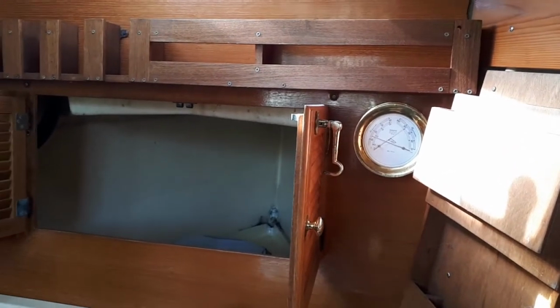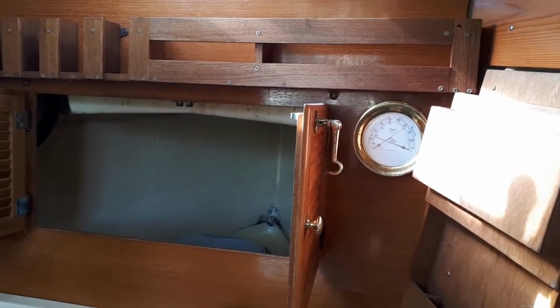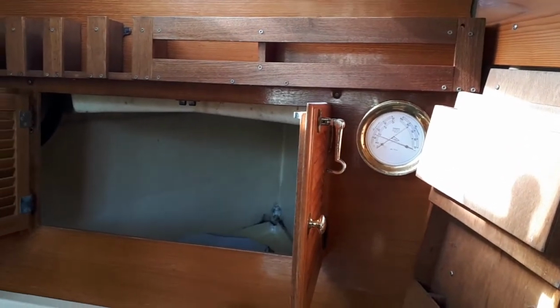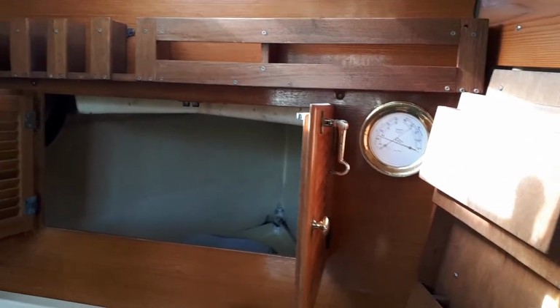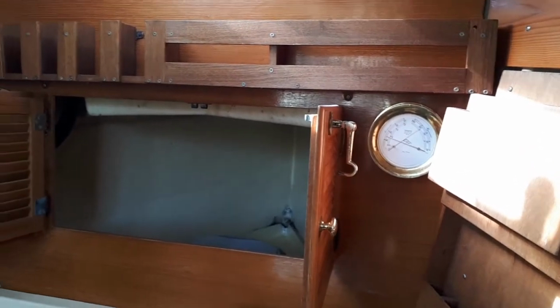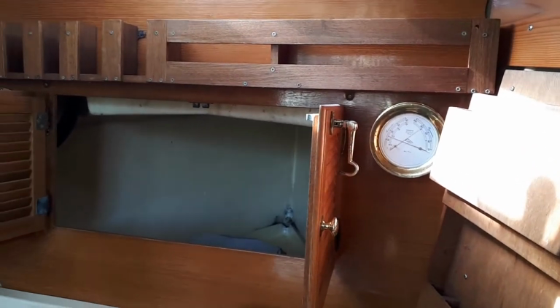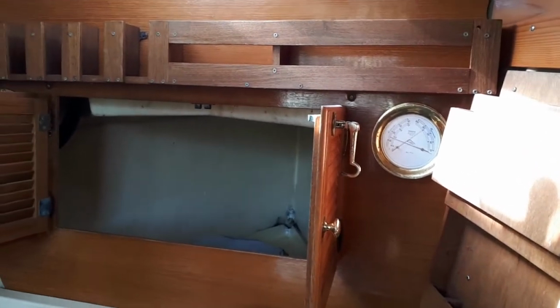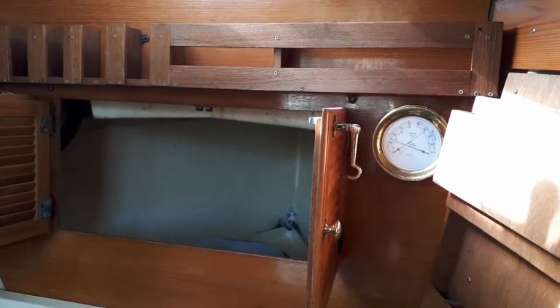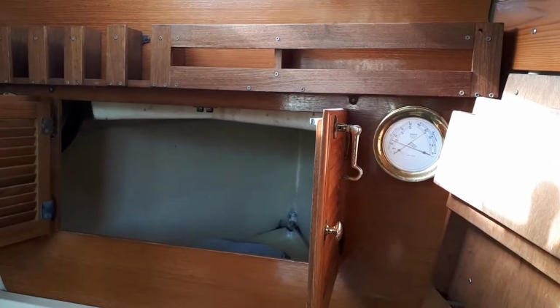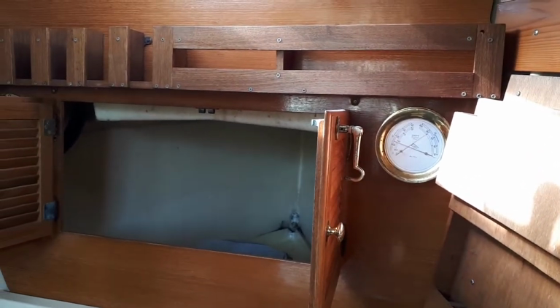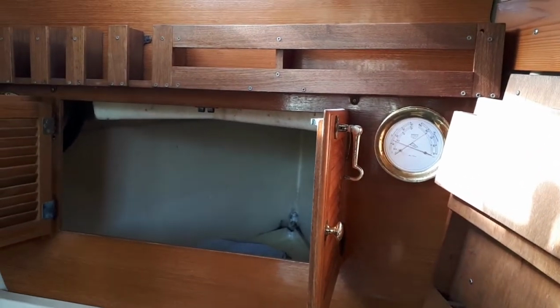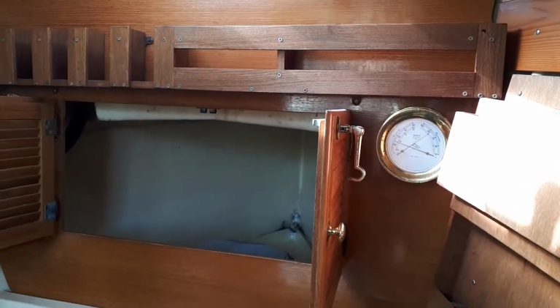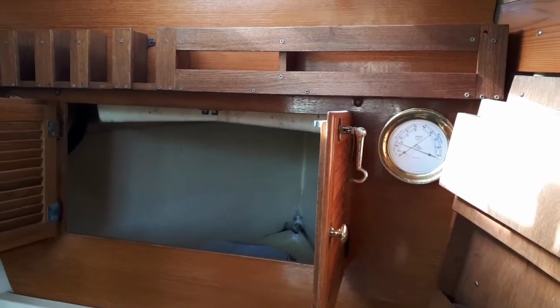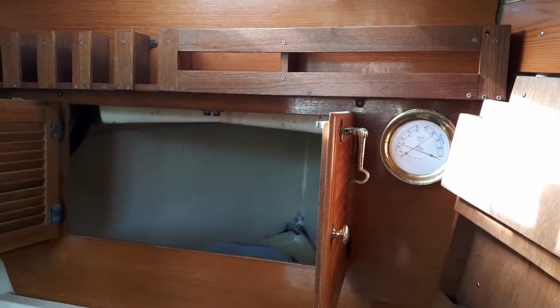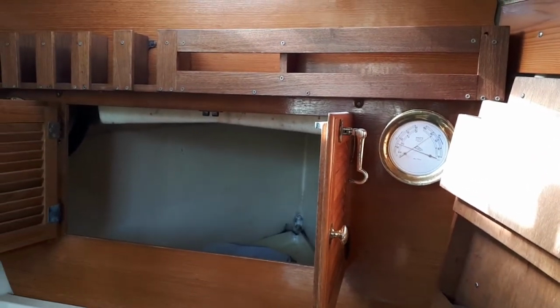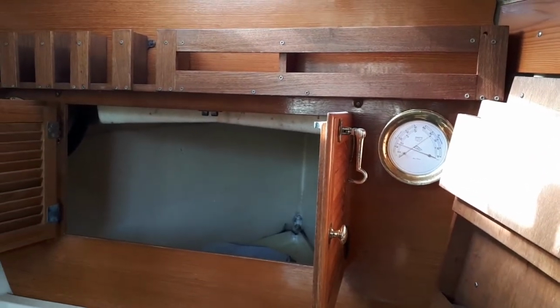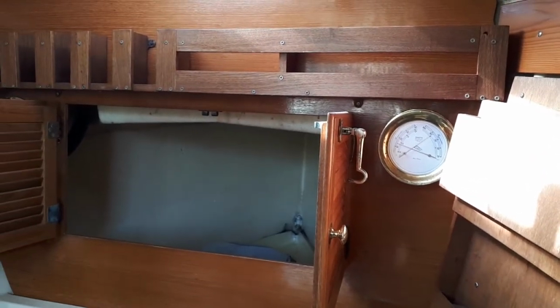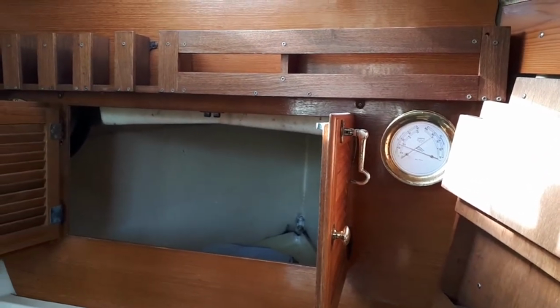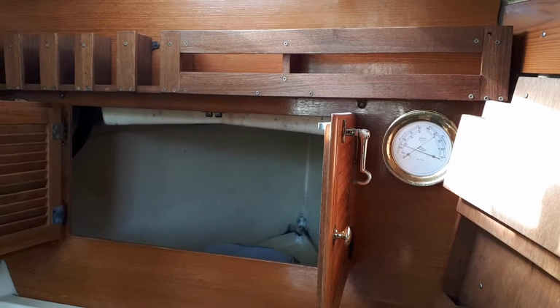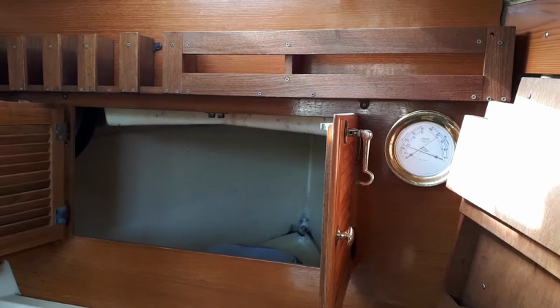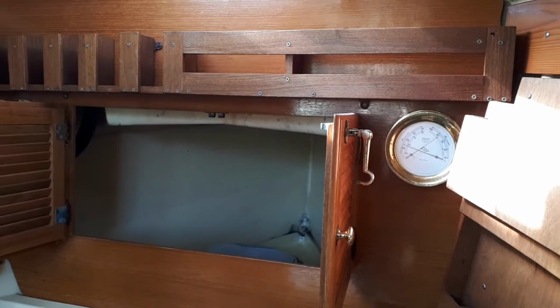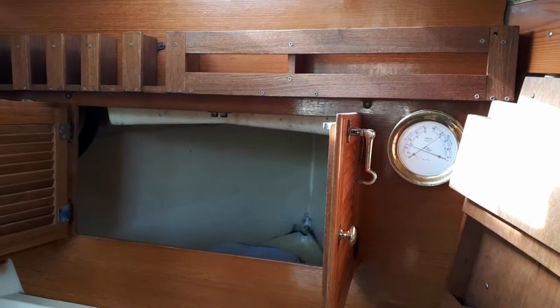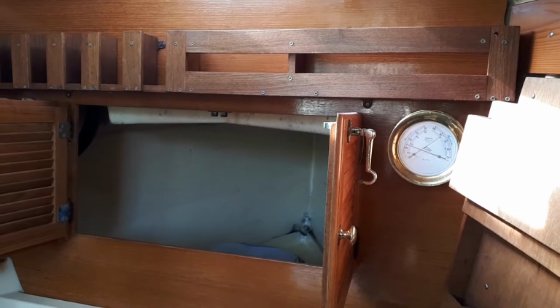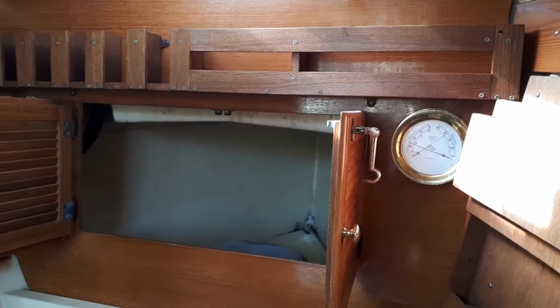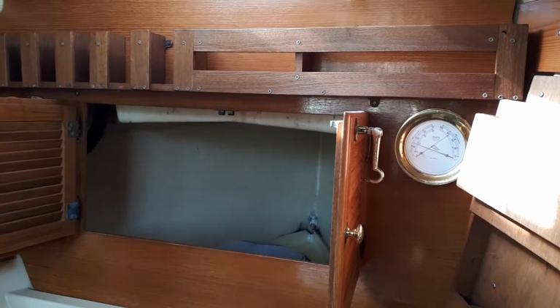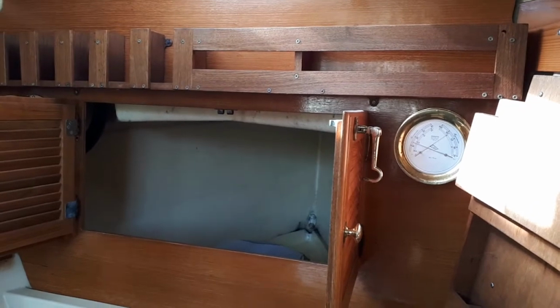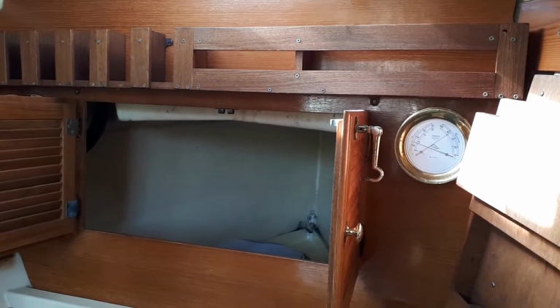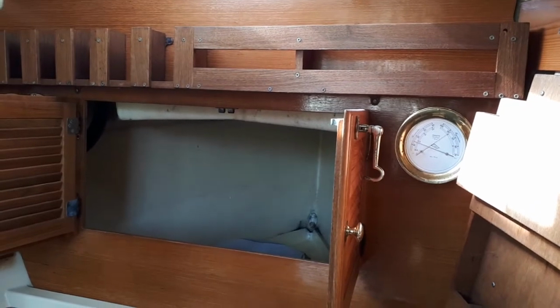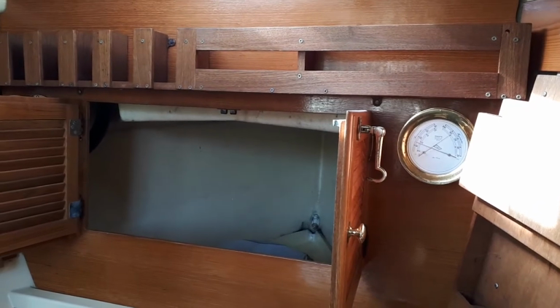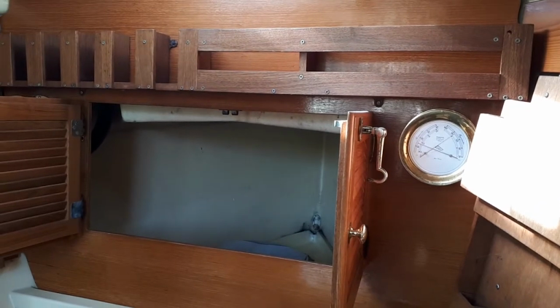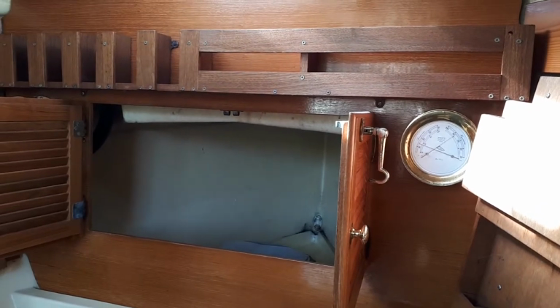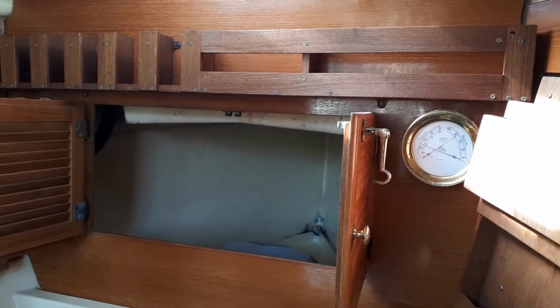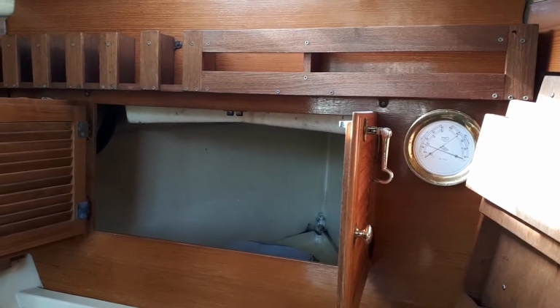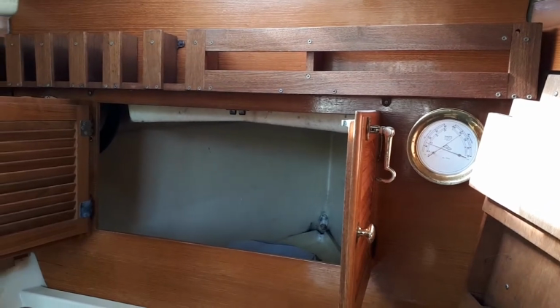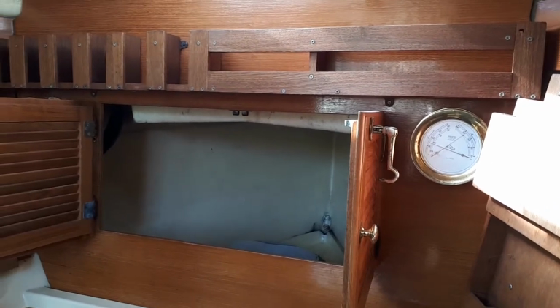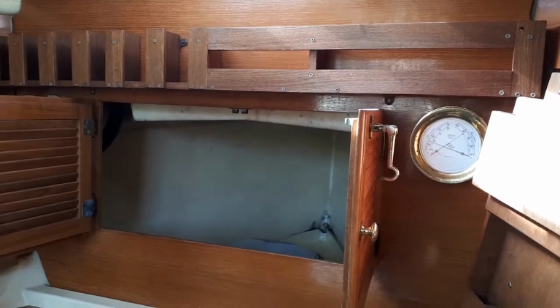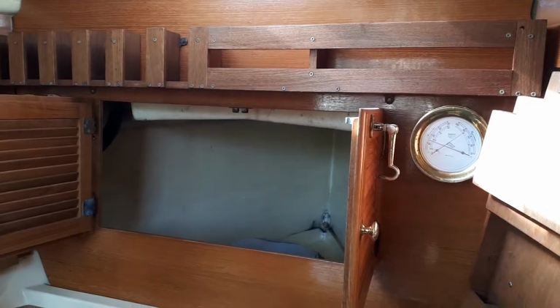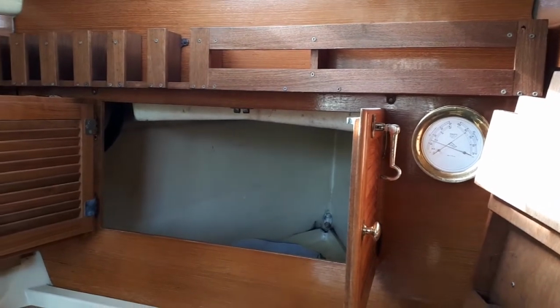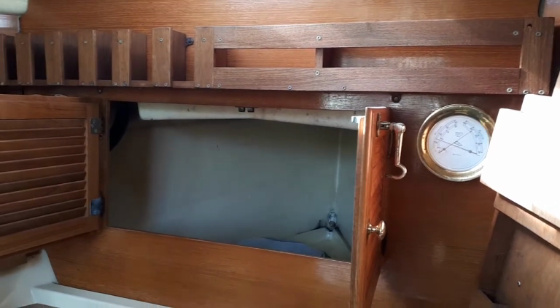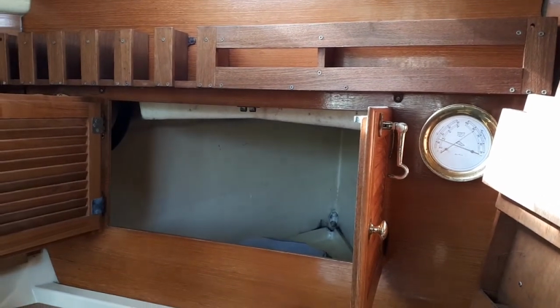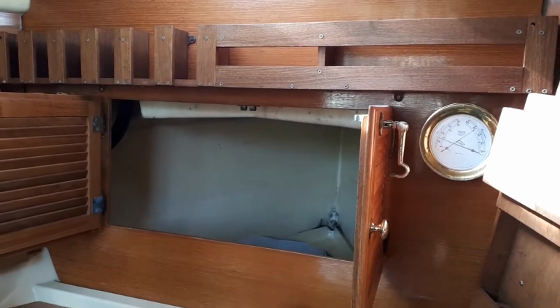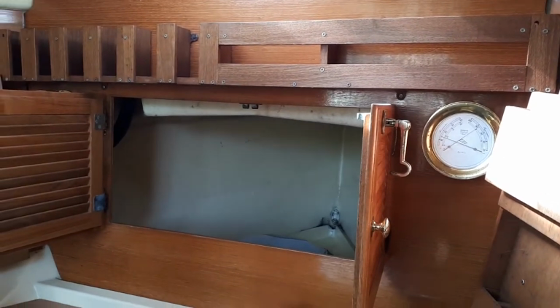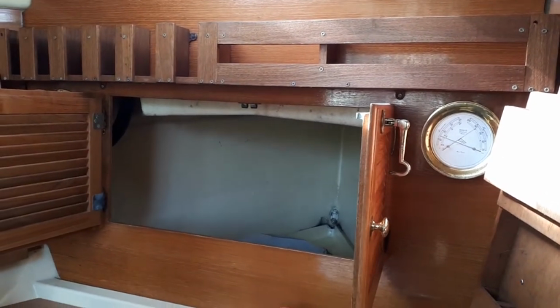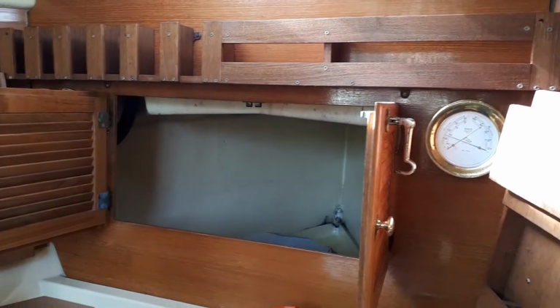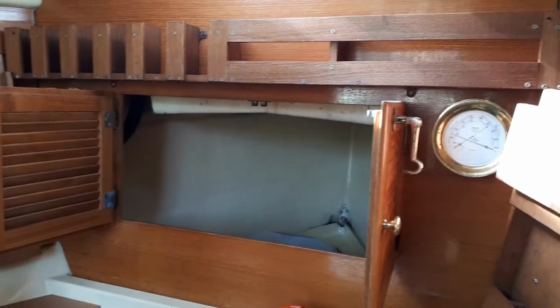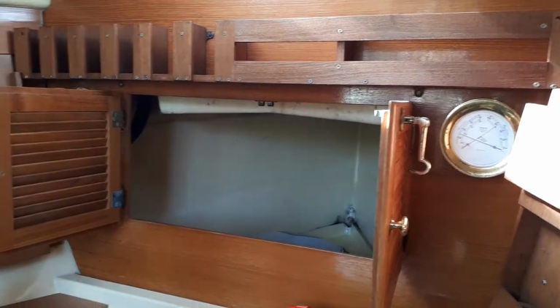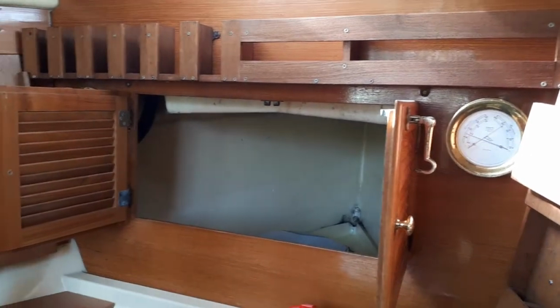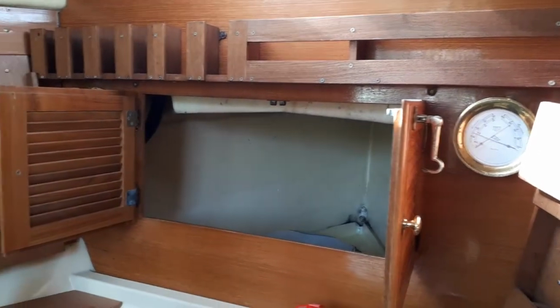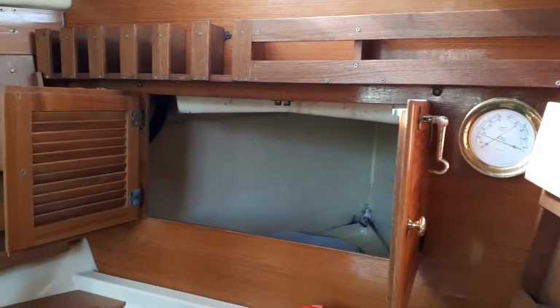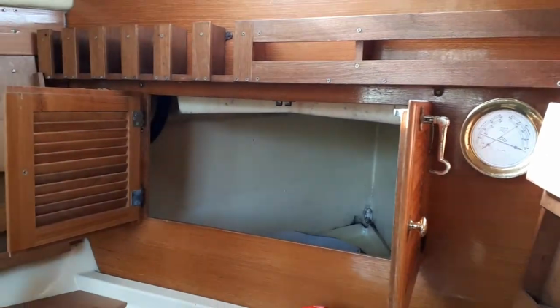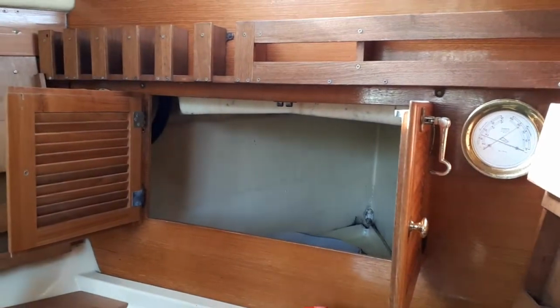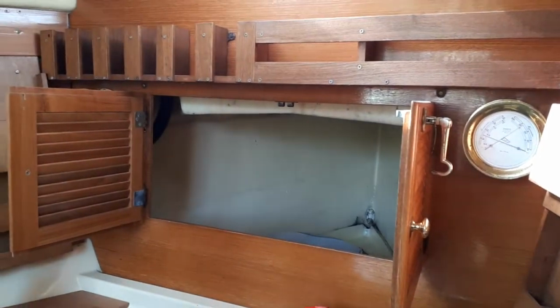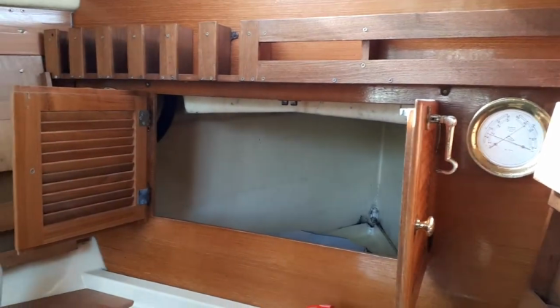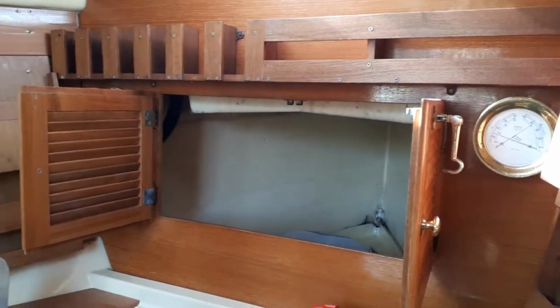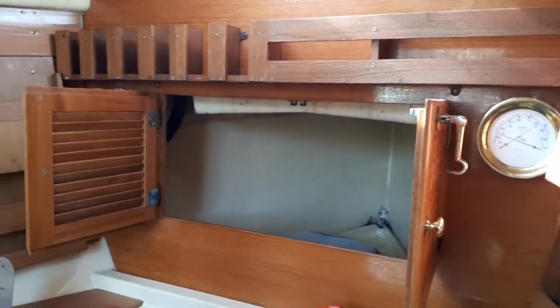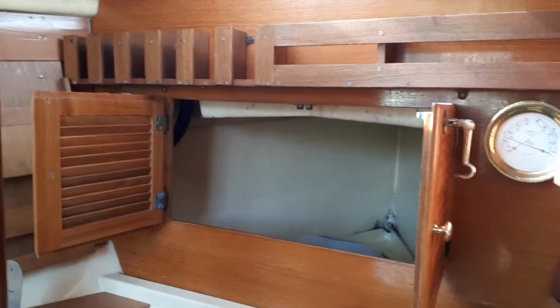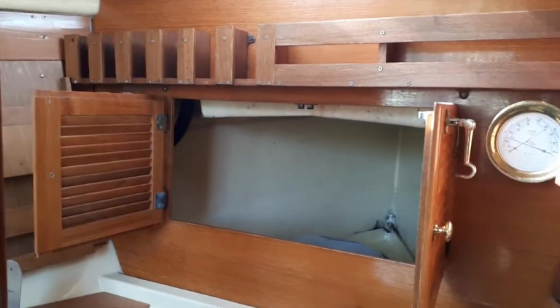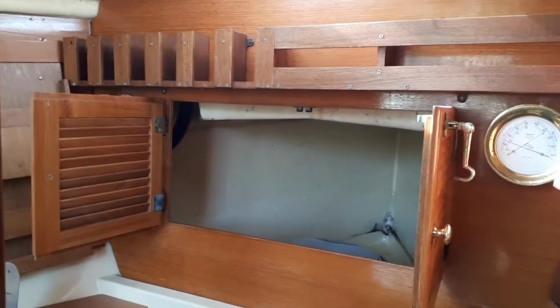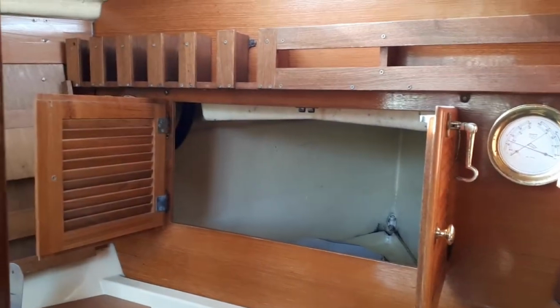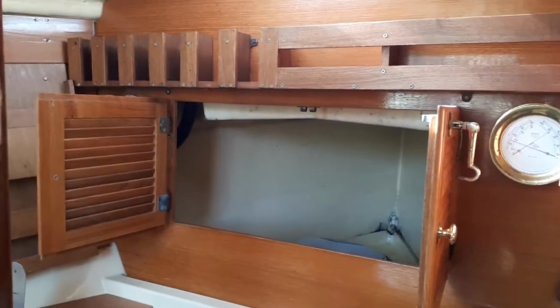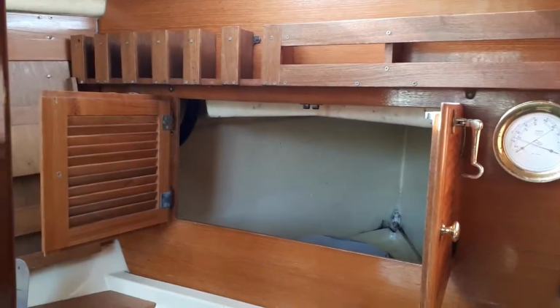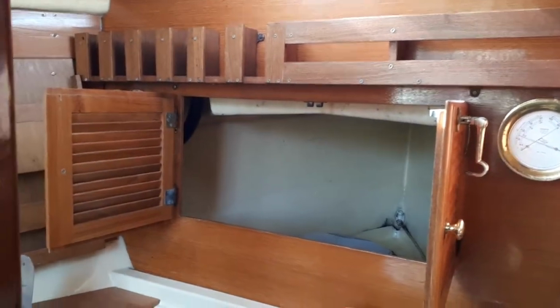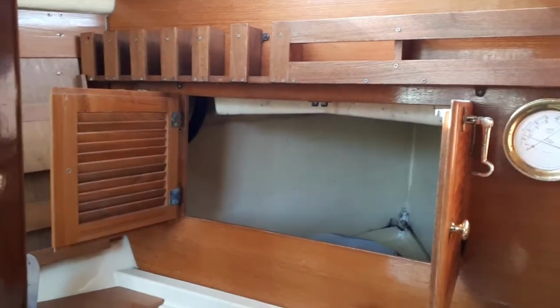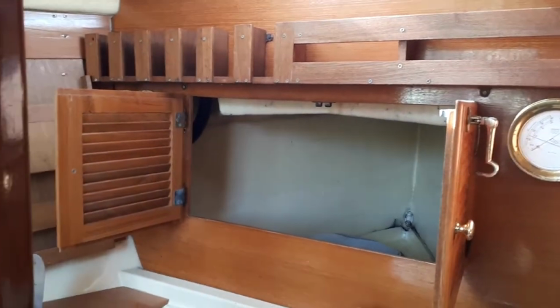This is Steve Hammond for Bait Shed North Devon. We're just having a look around the interior of this Cornish Shrimper.